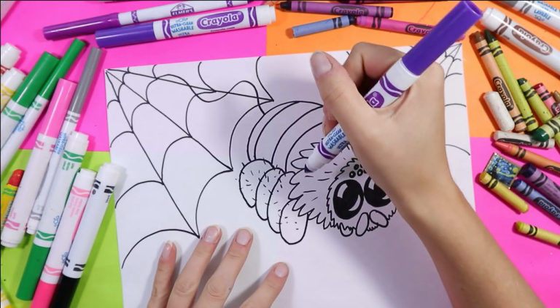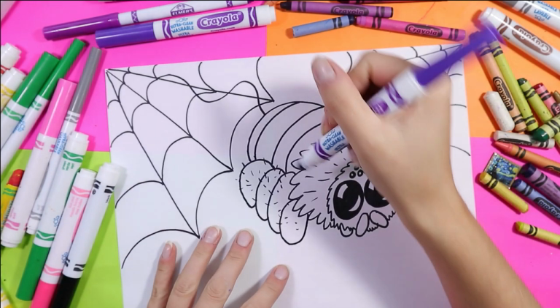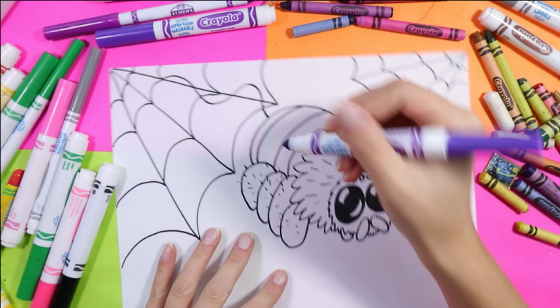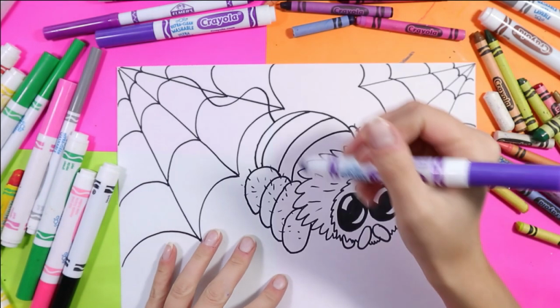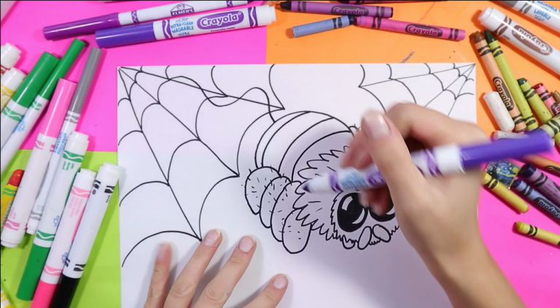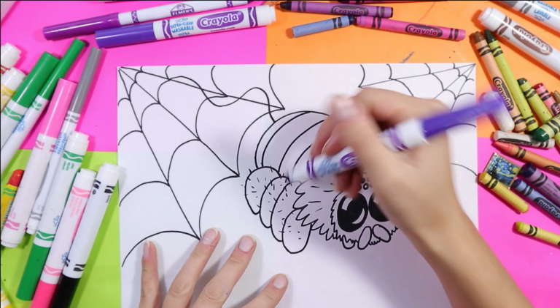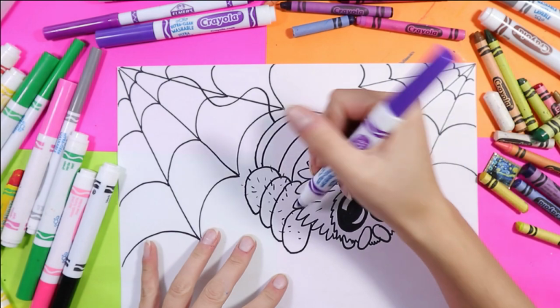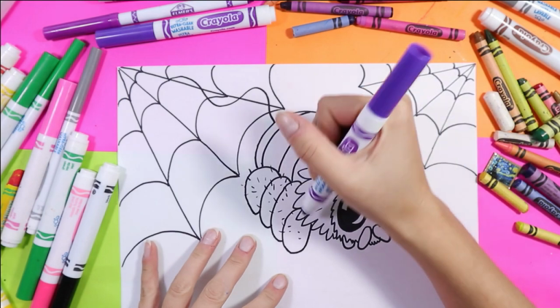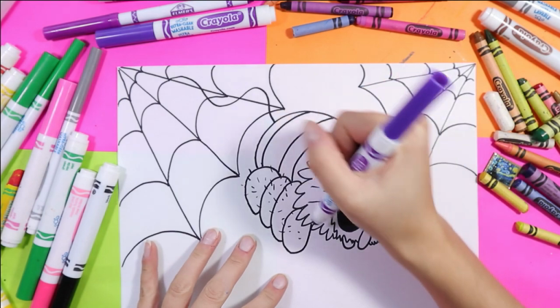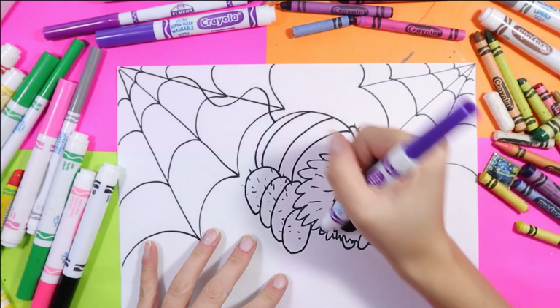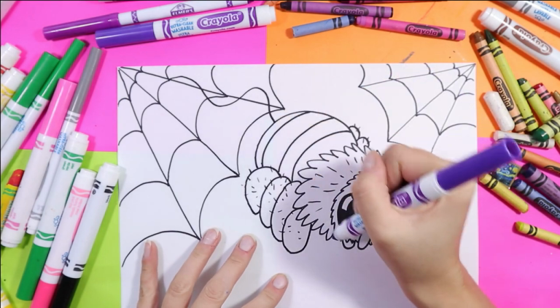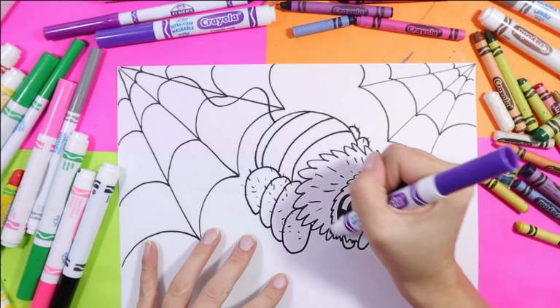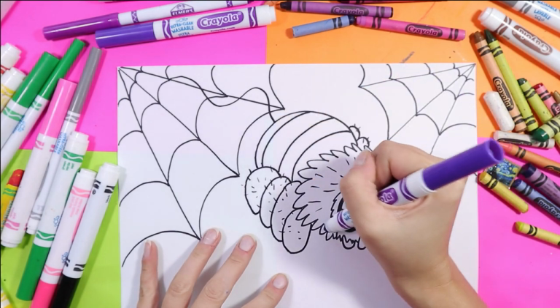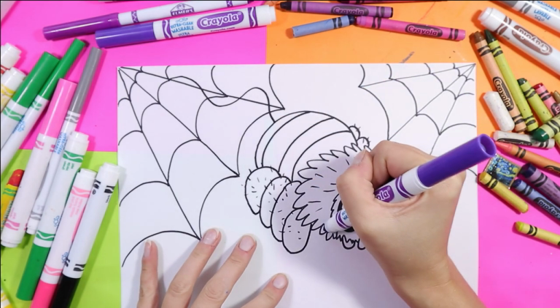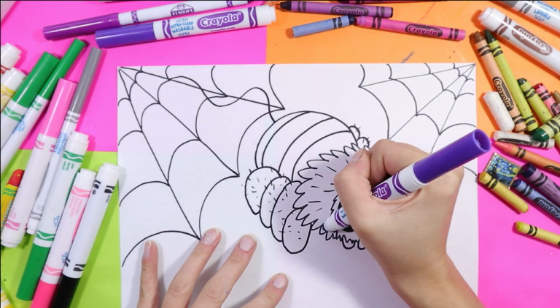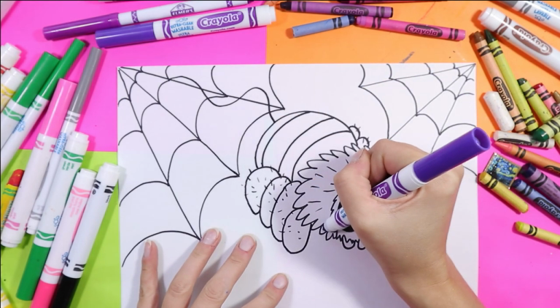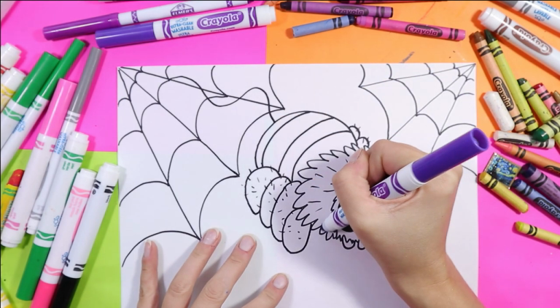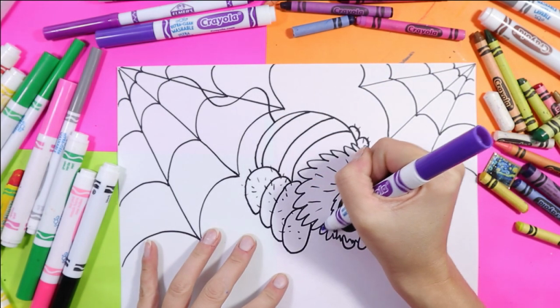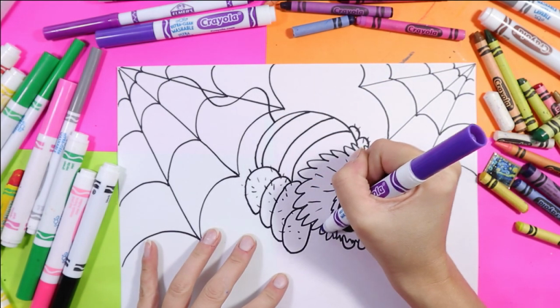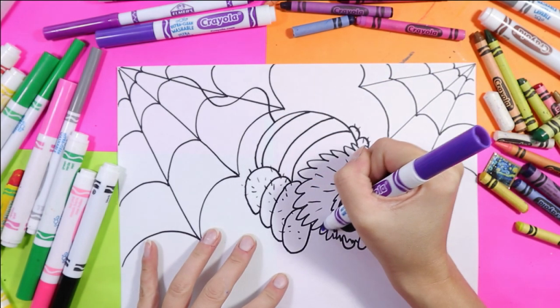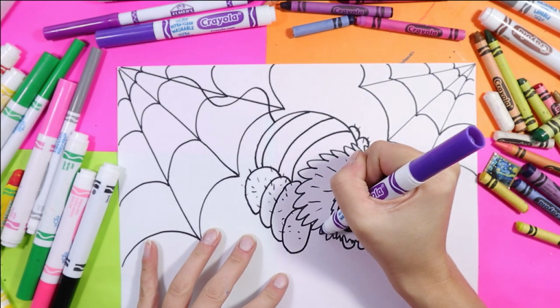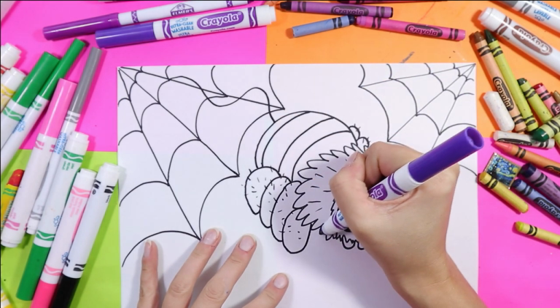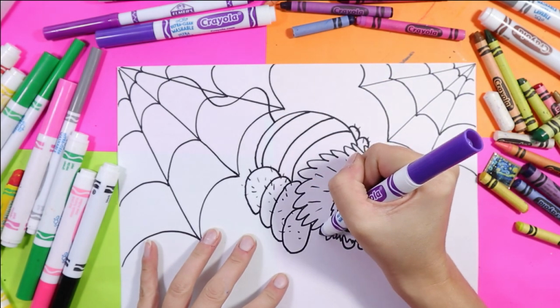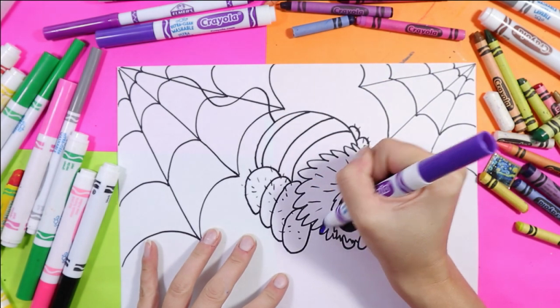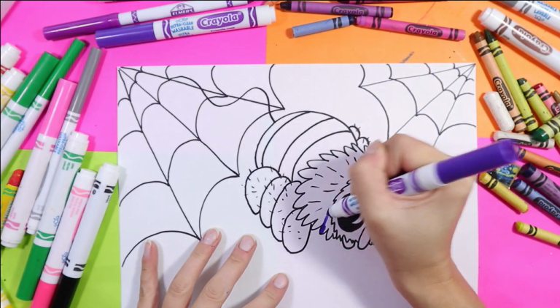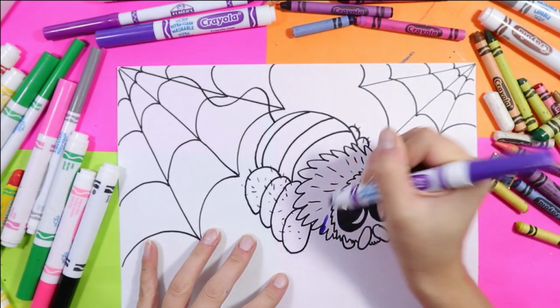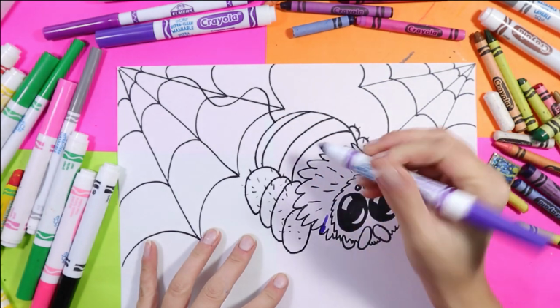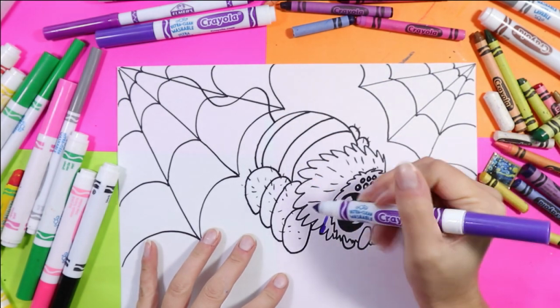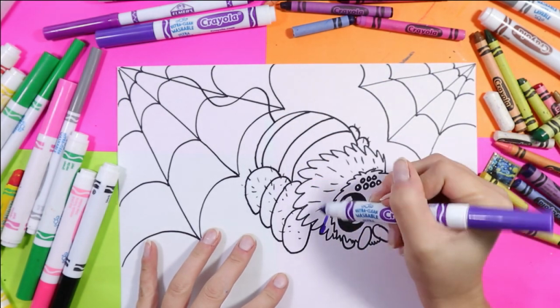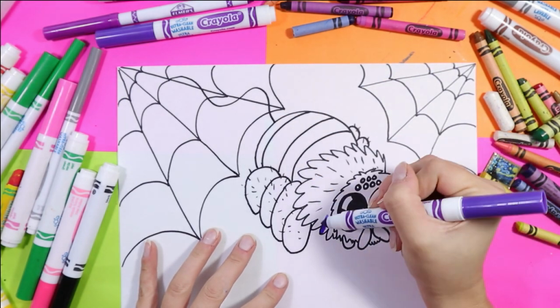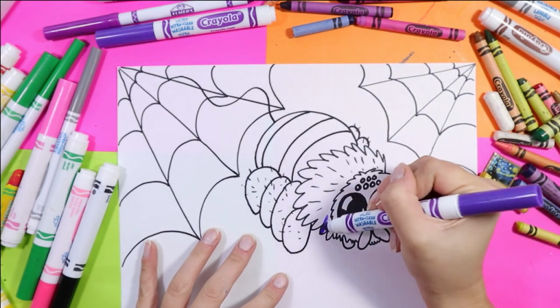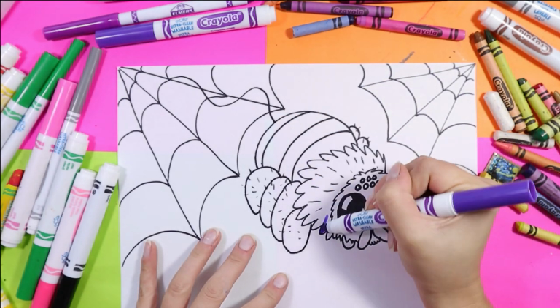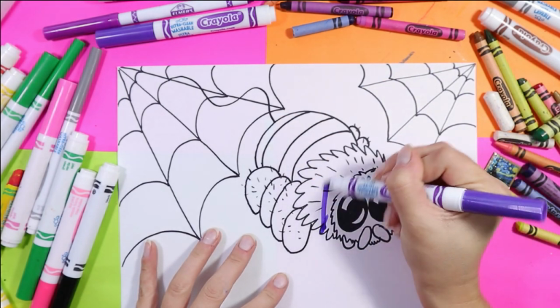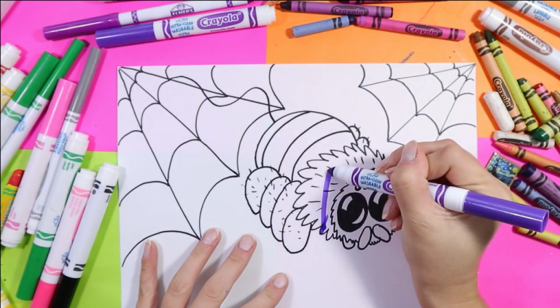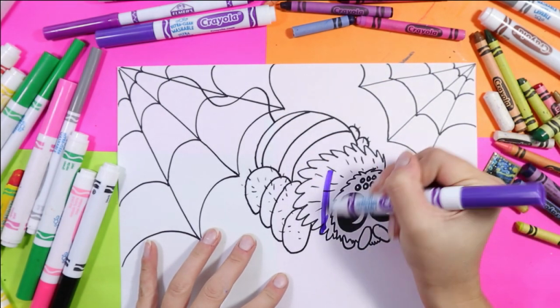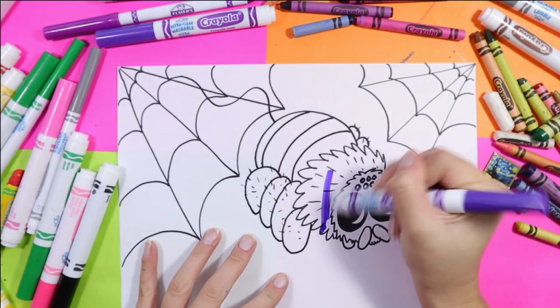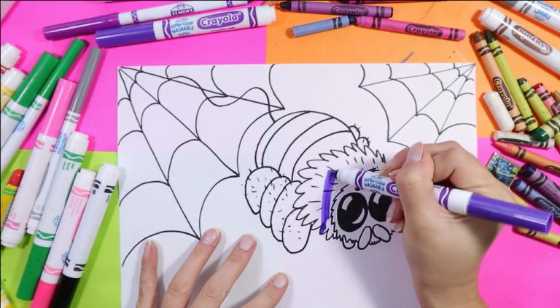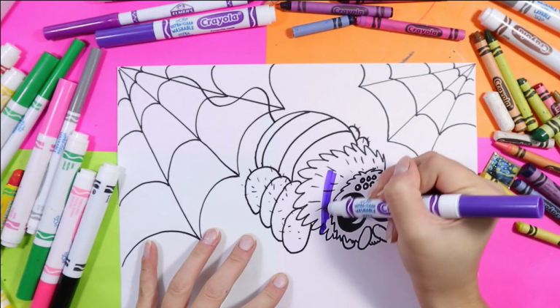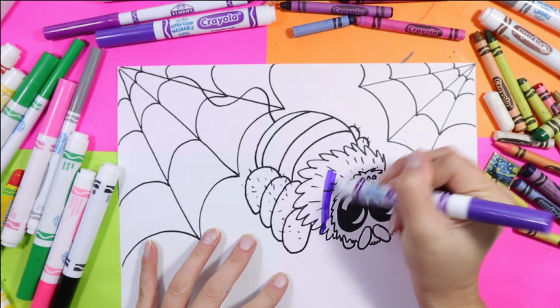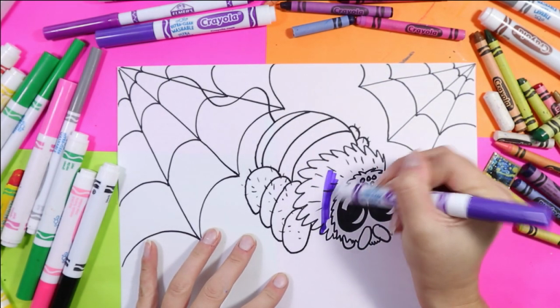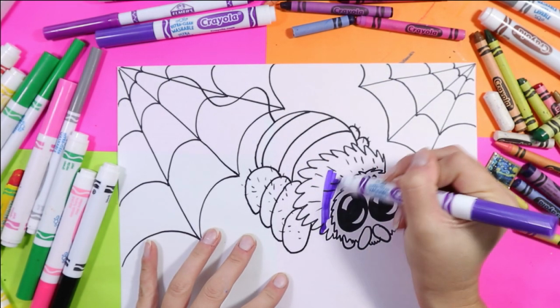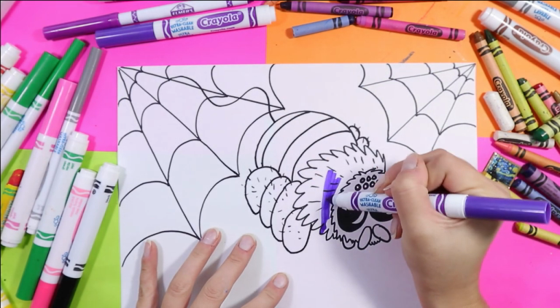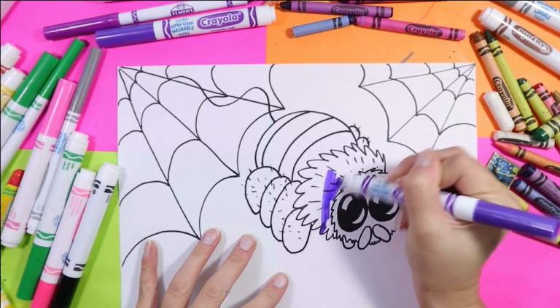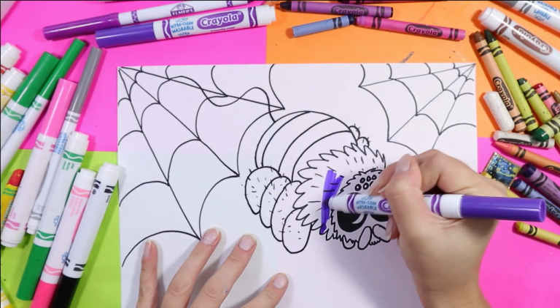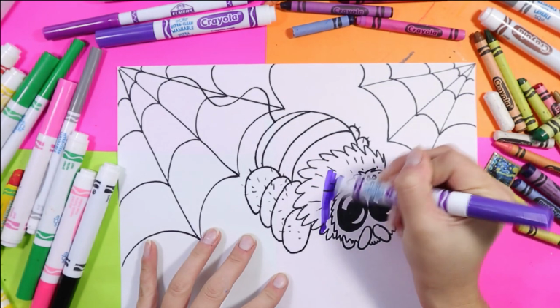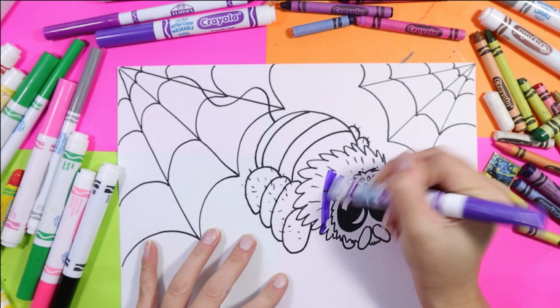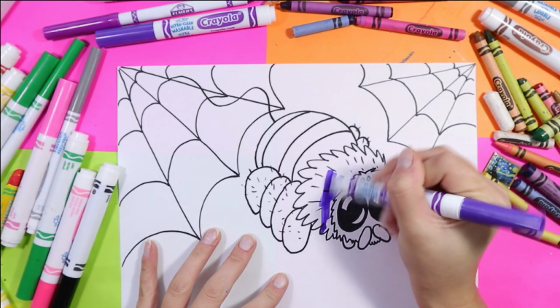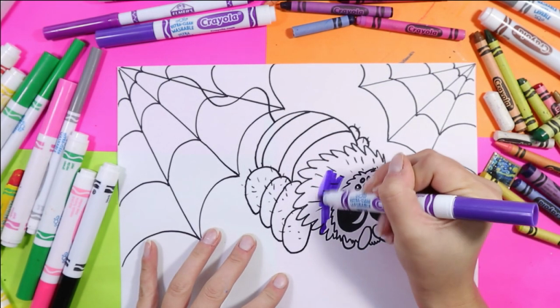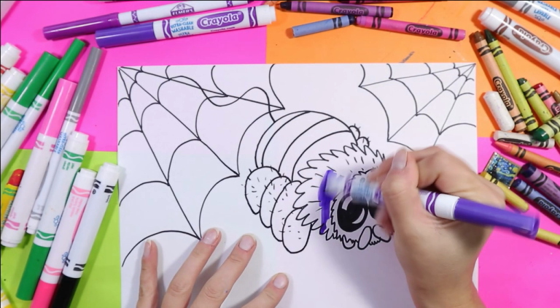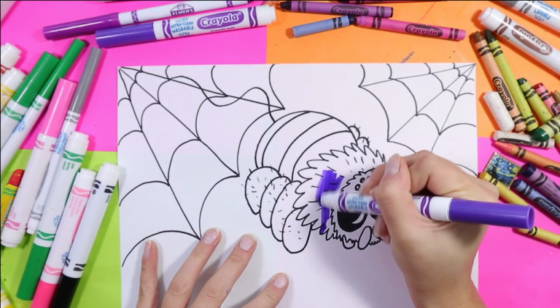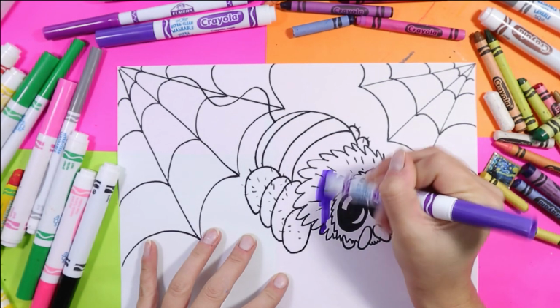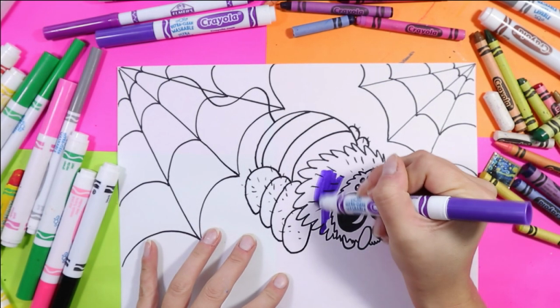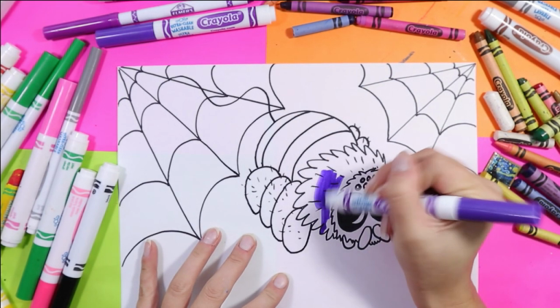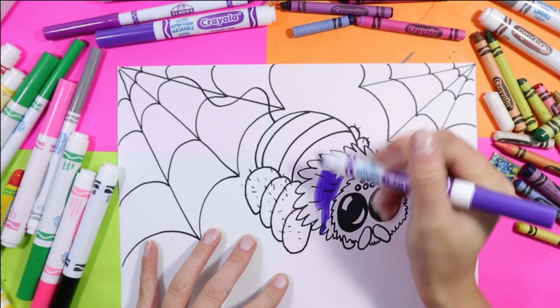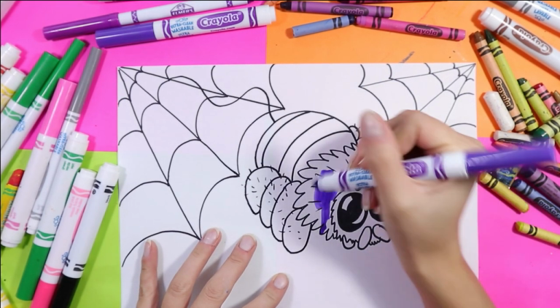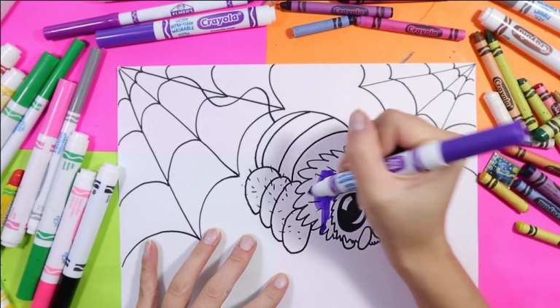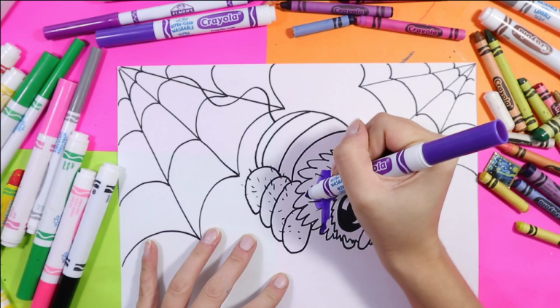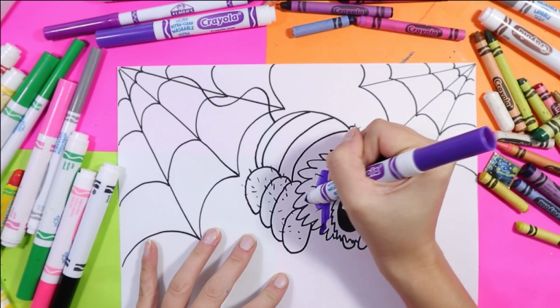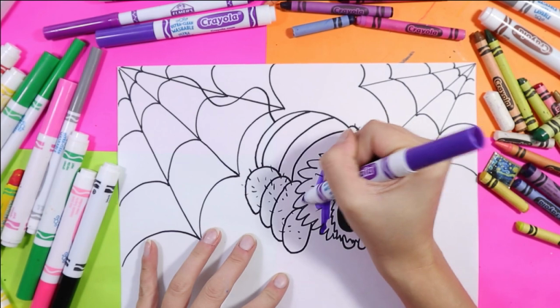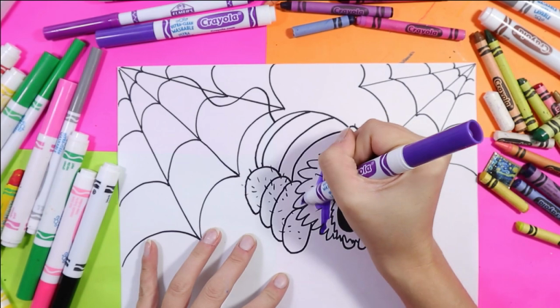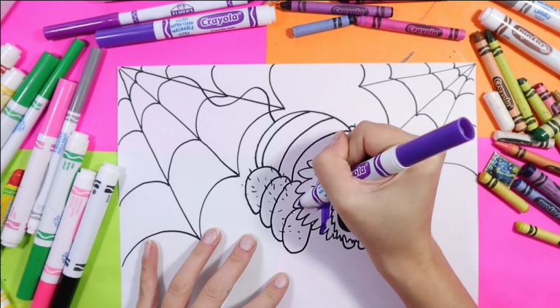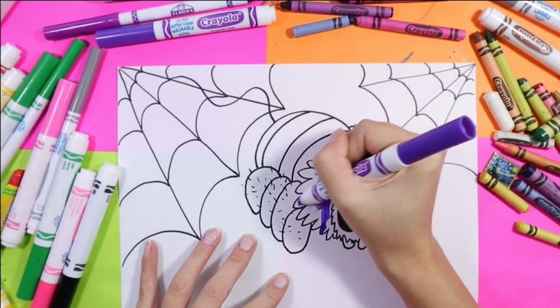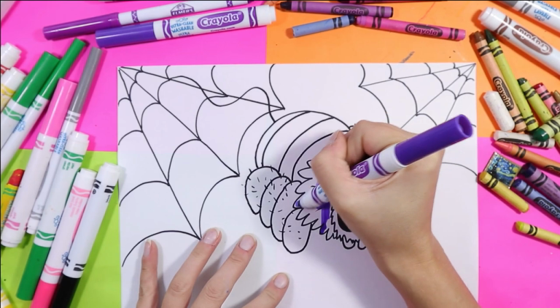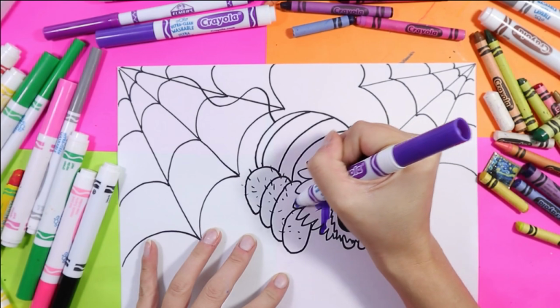I'm going to start with purple and I'm going to color in its fuzzy body.